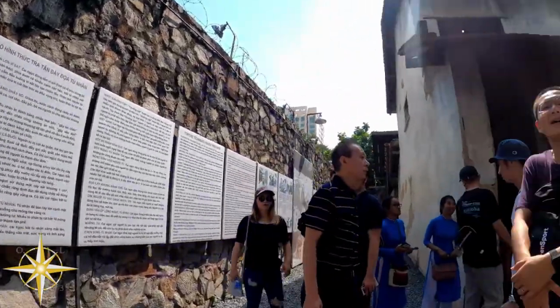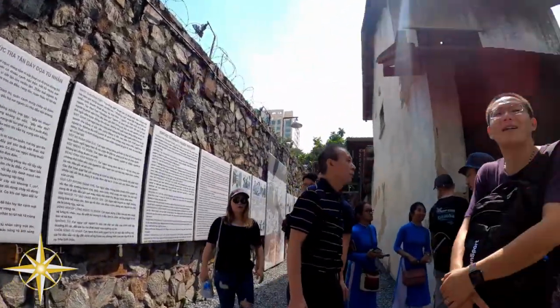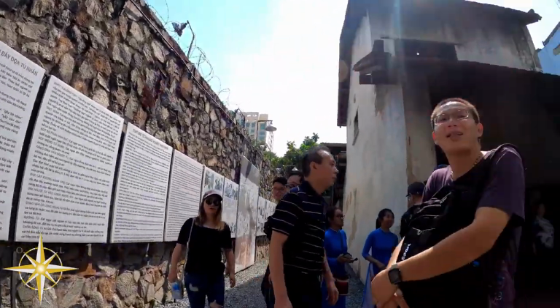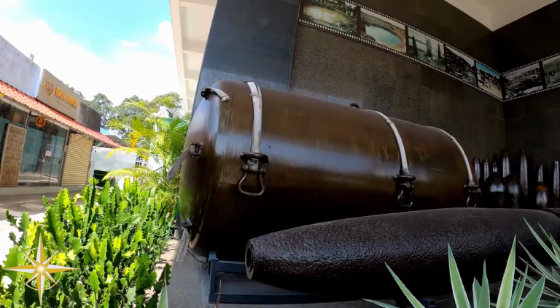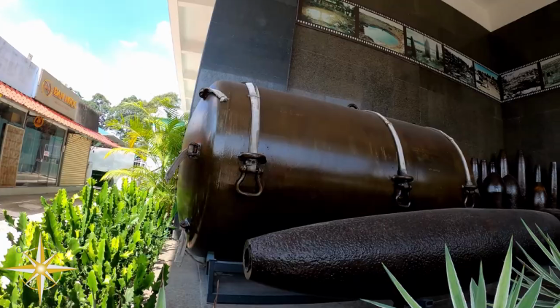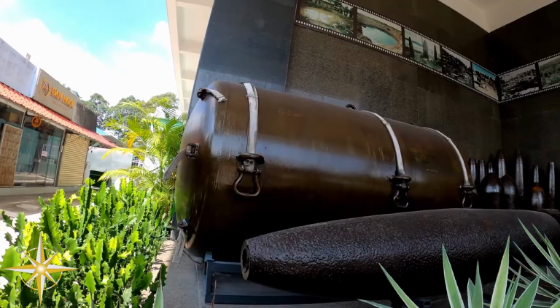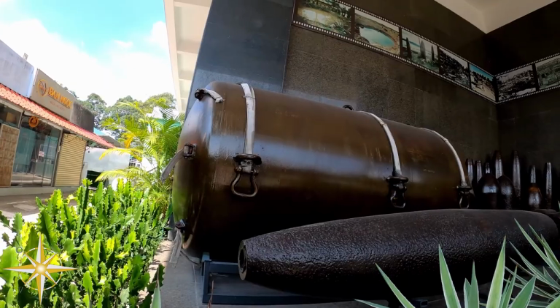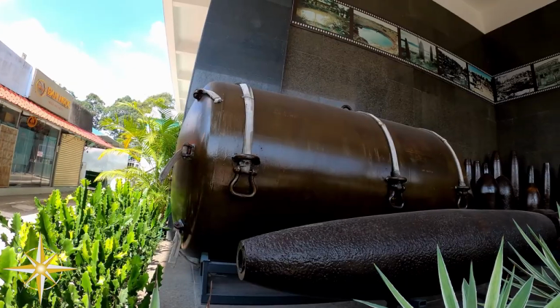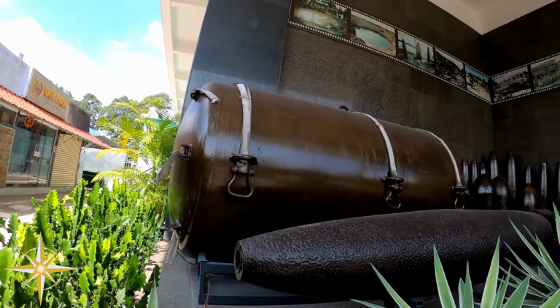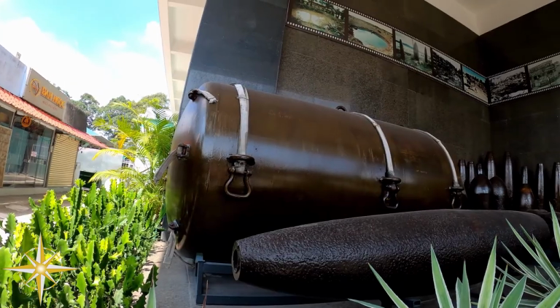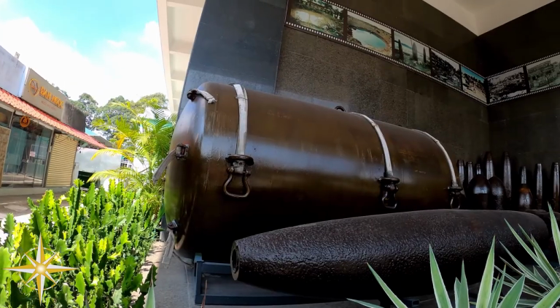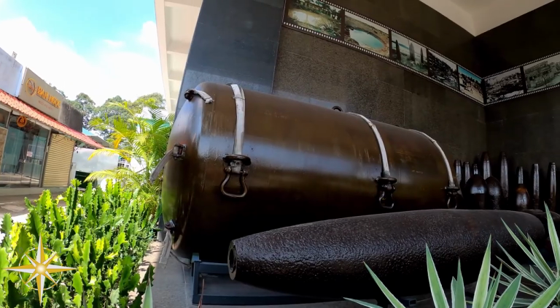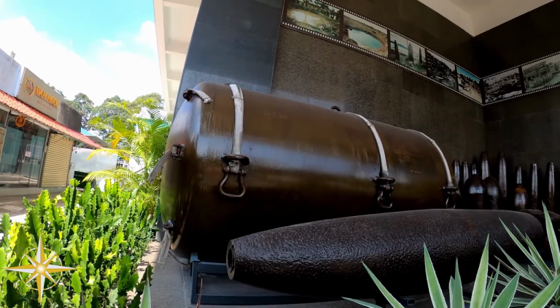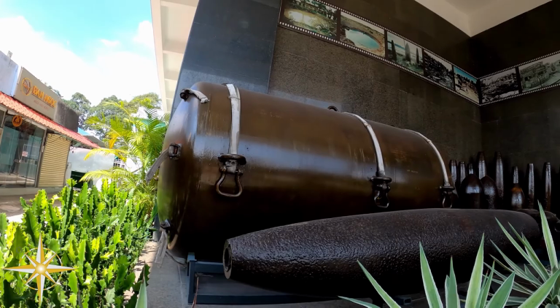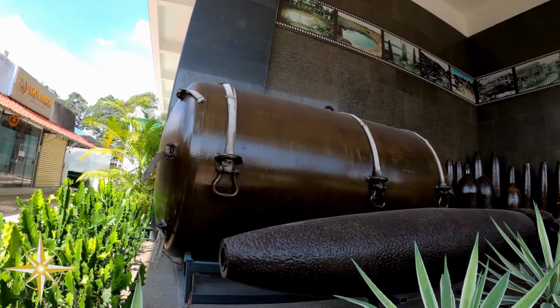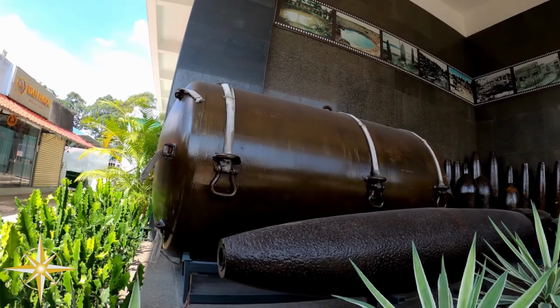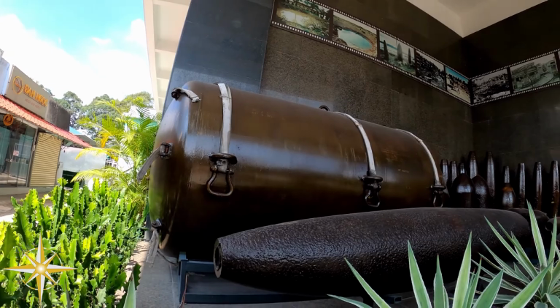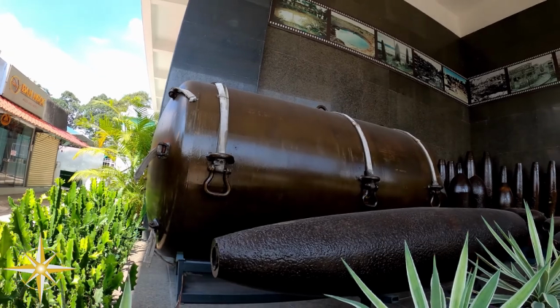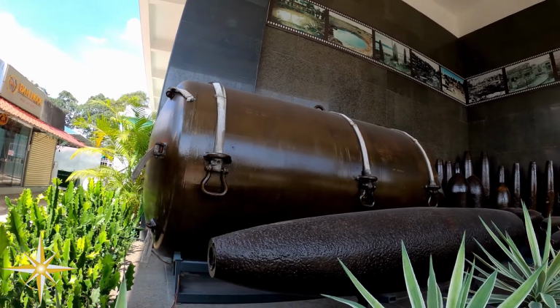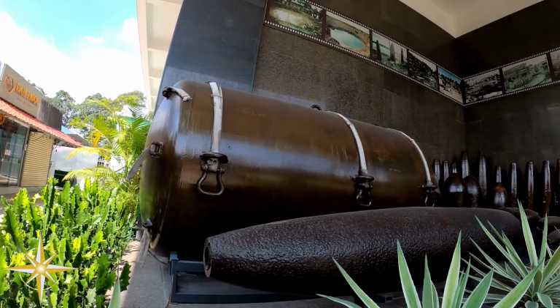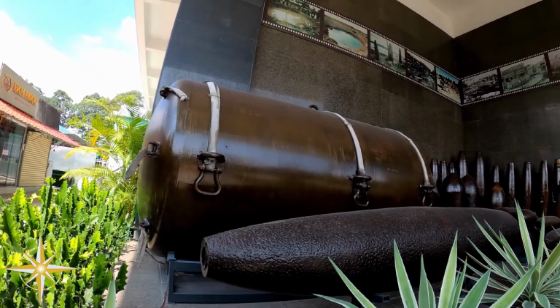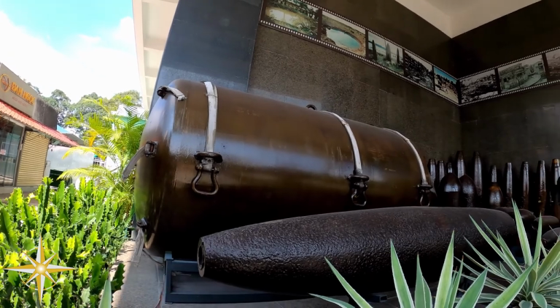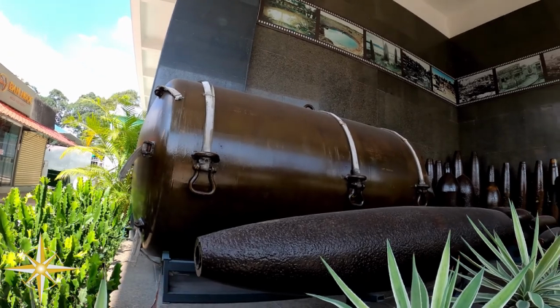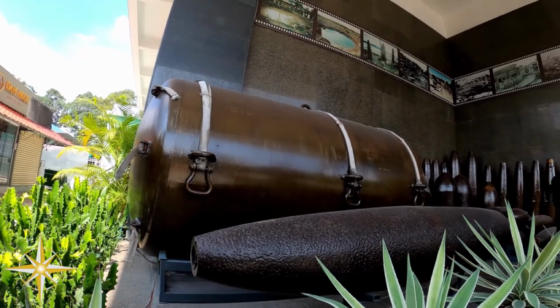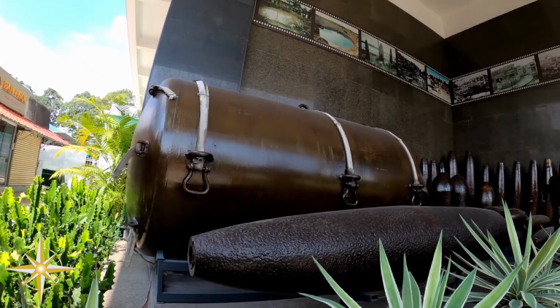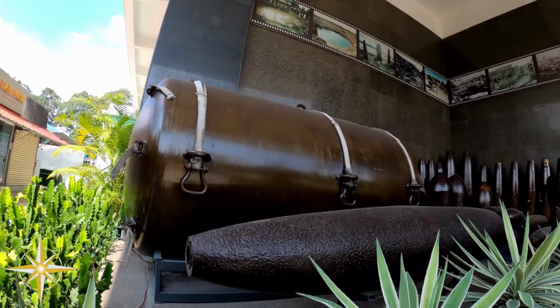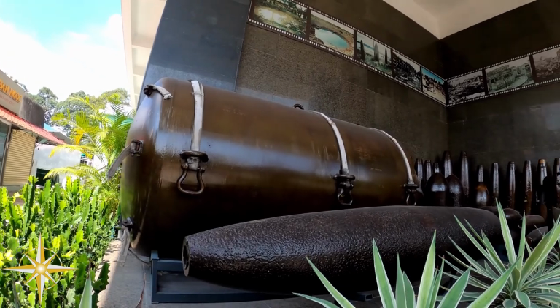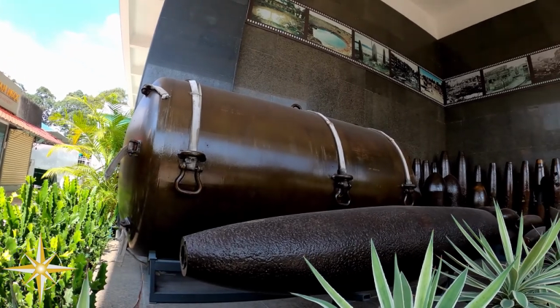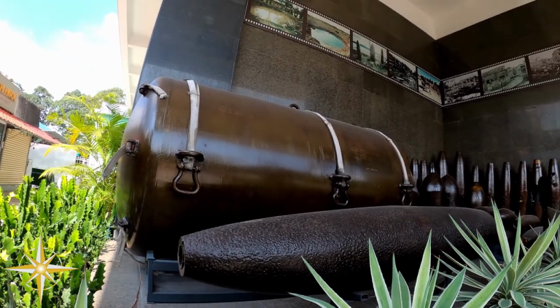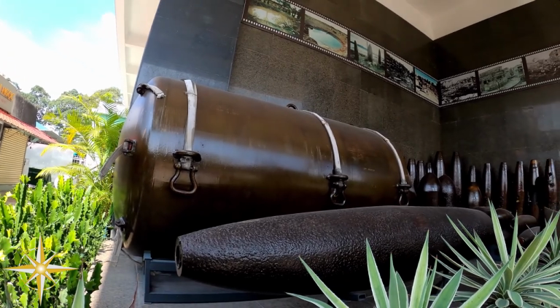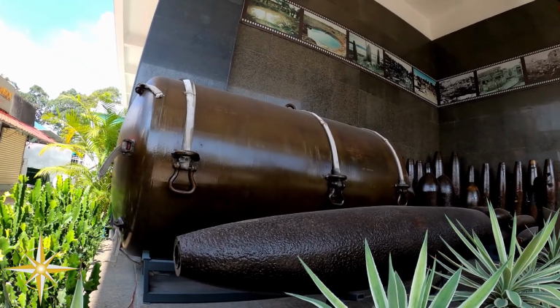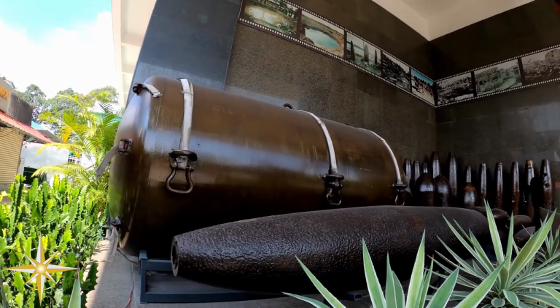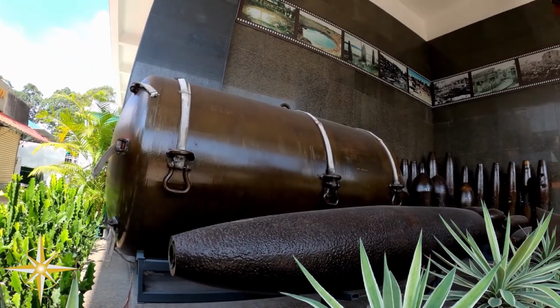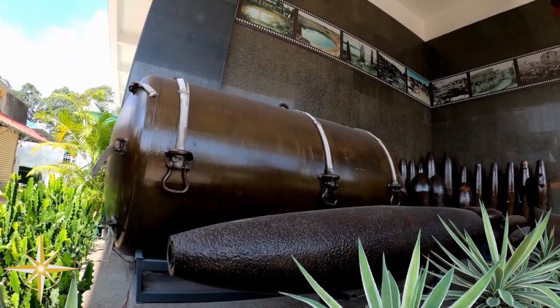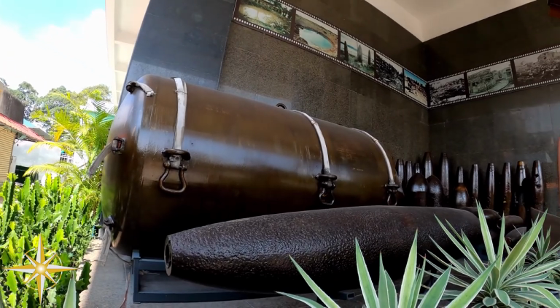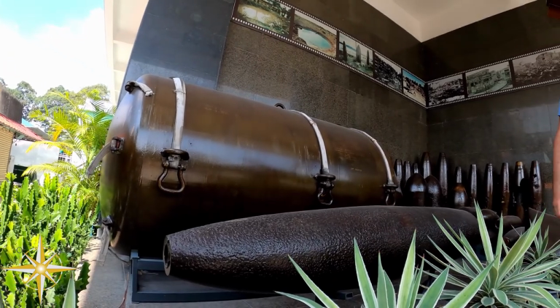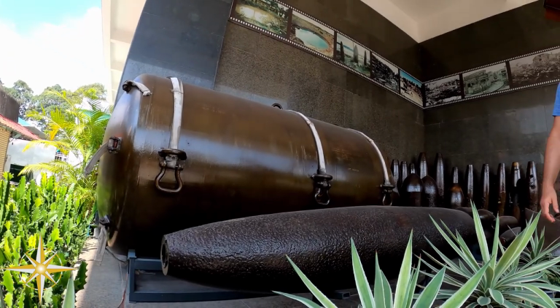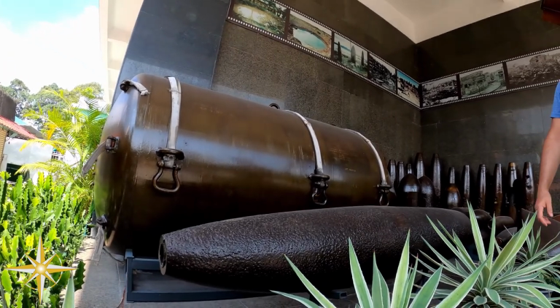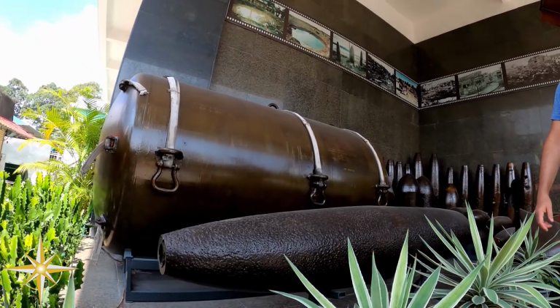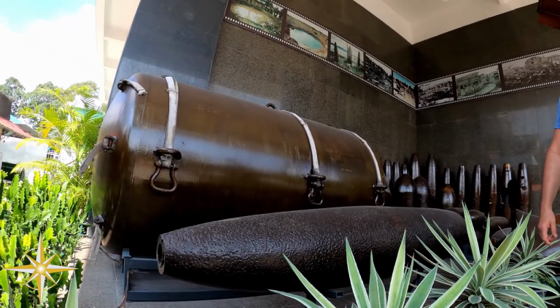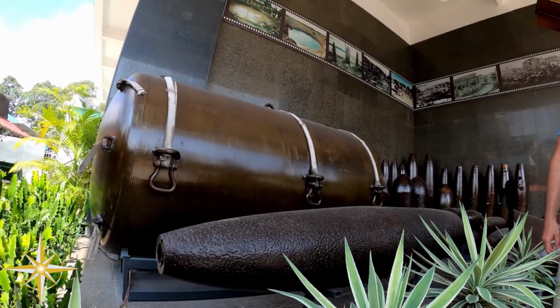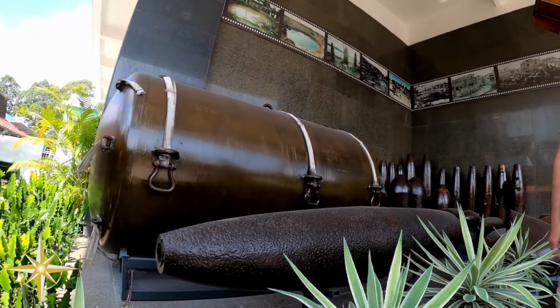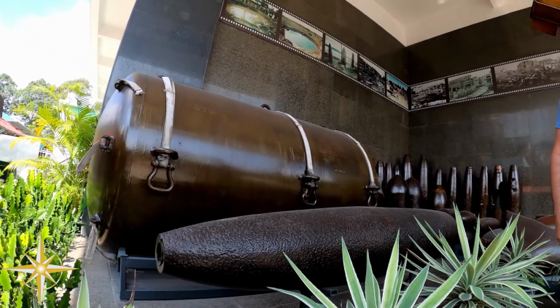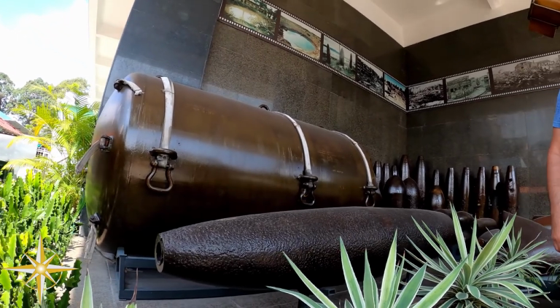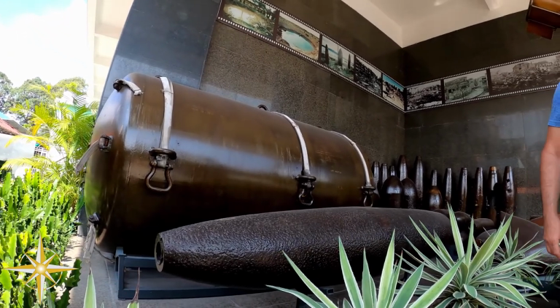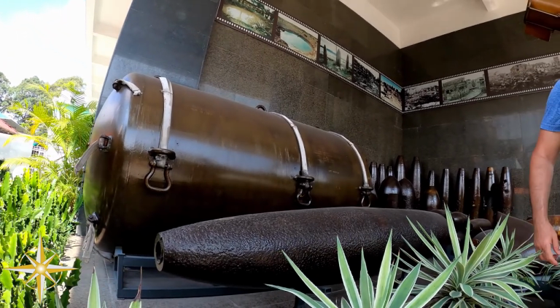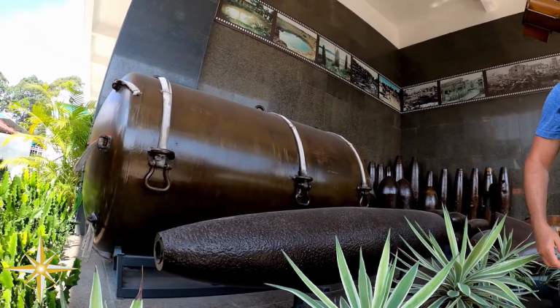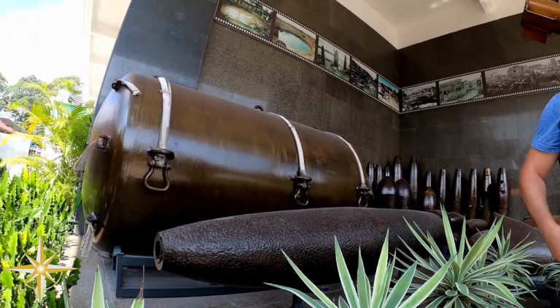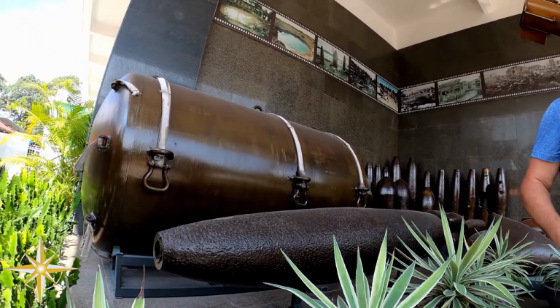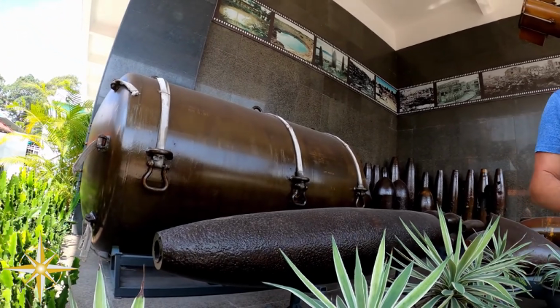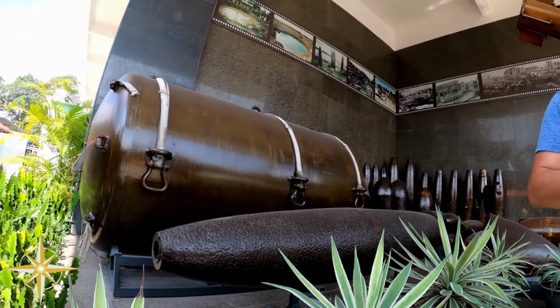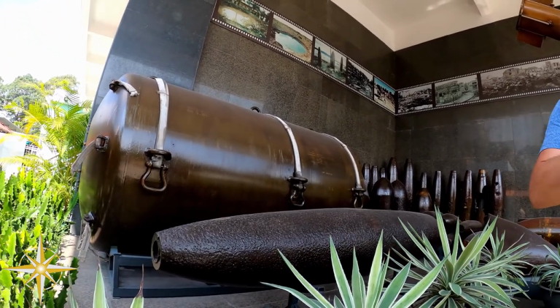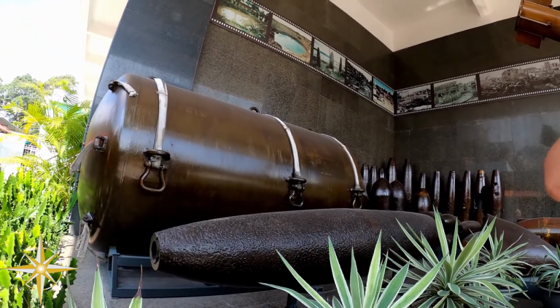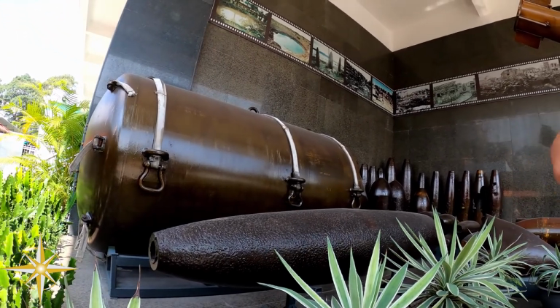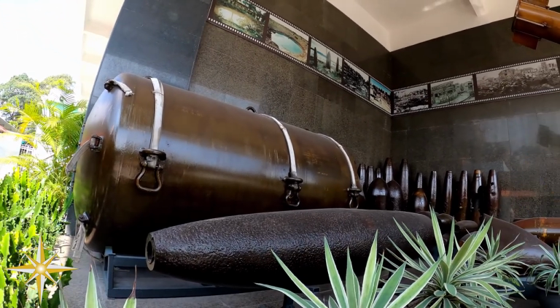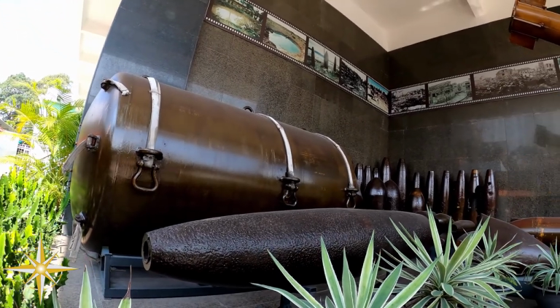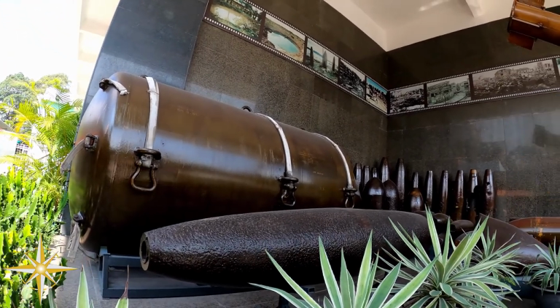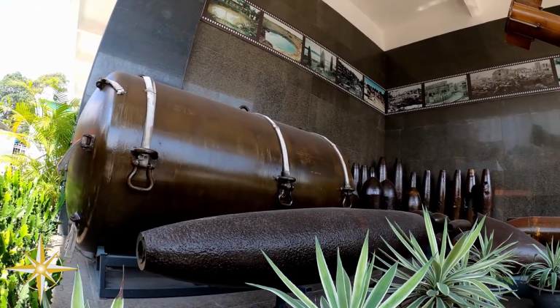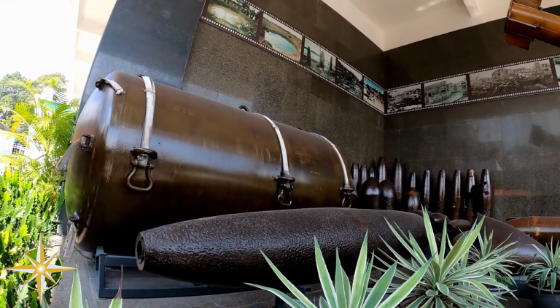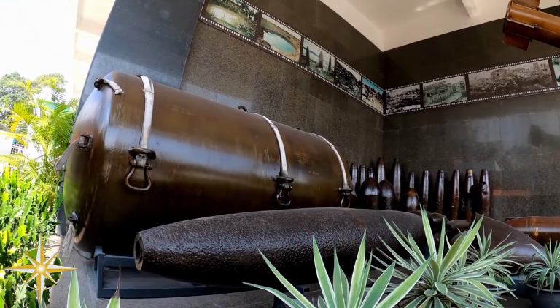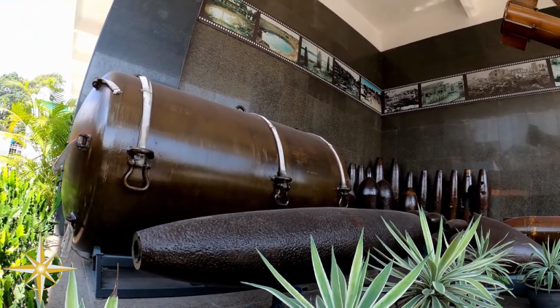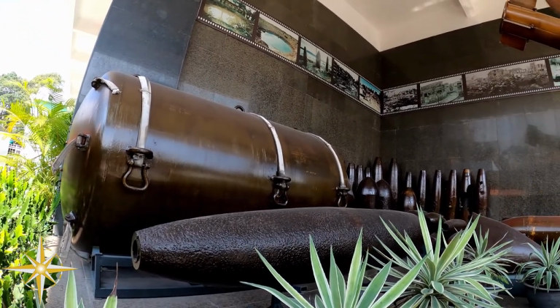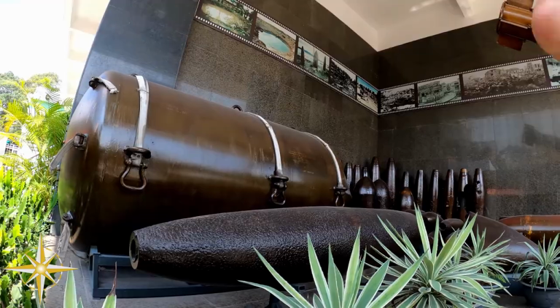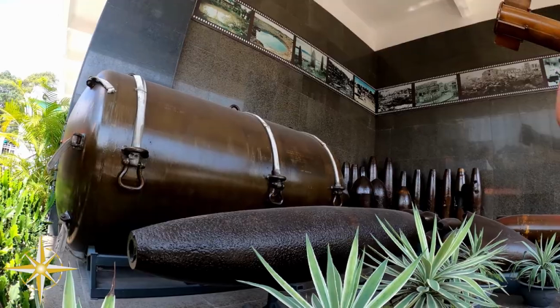This 15,000-pound daisy cutter bomb was used to flatten entire sections of the forest instantly.